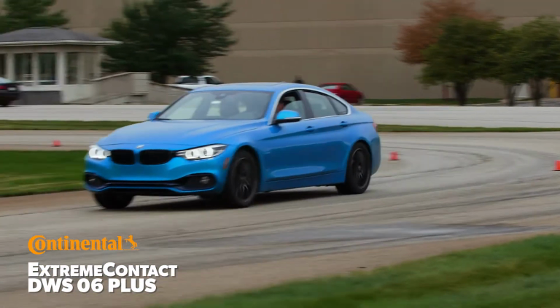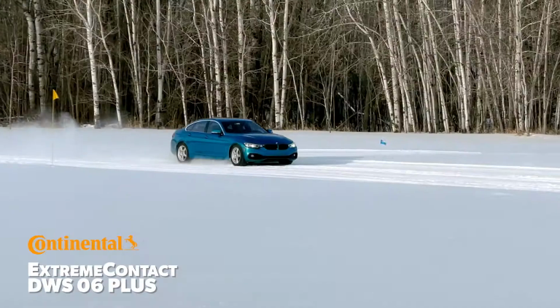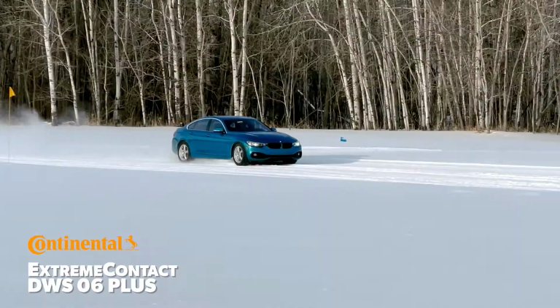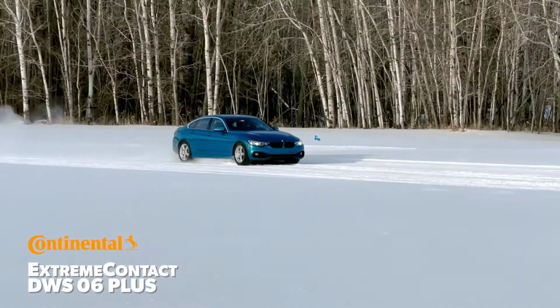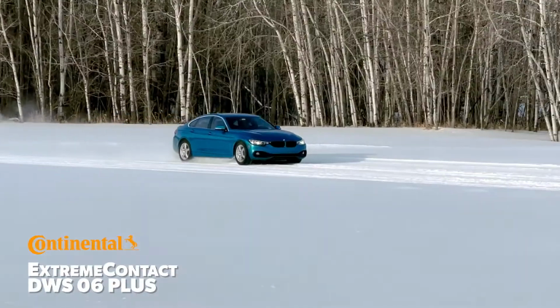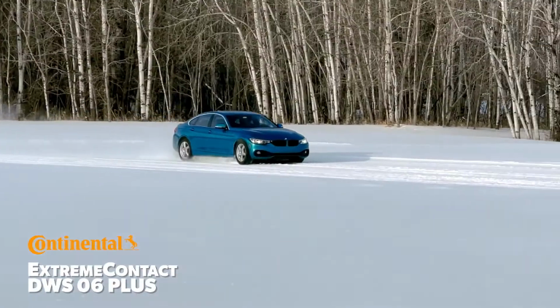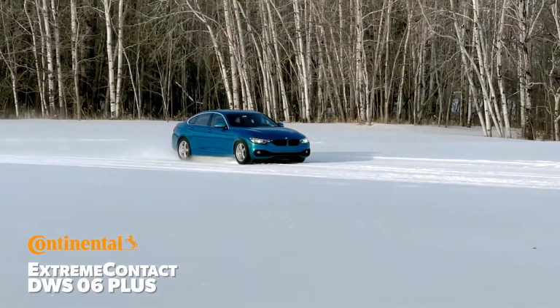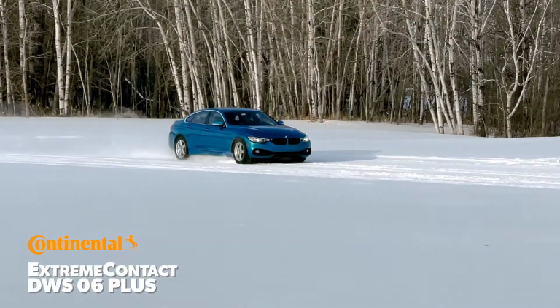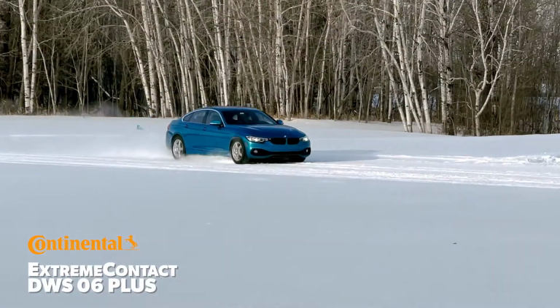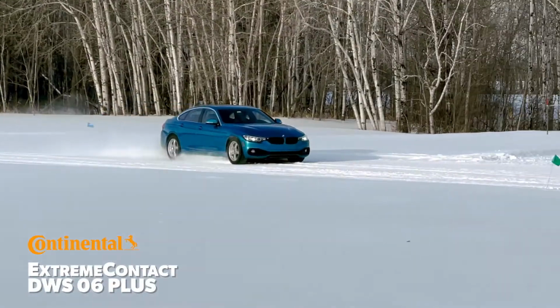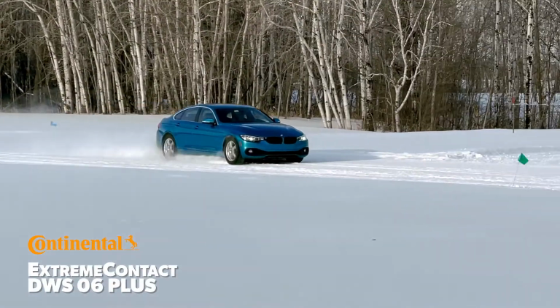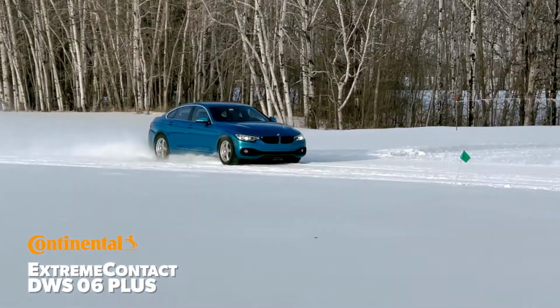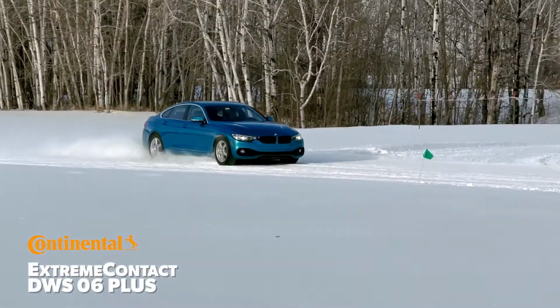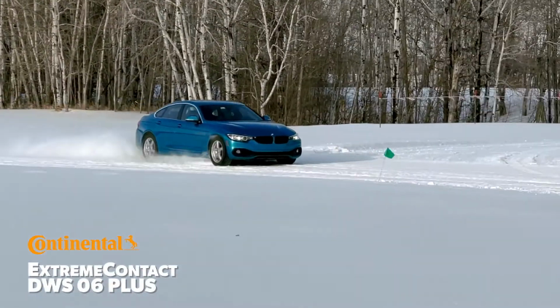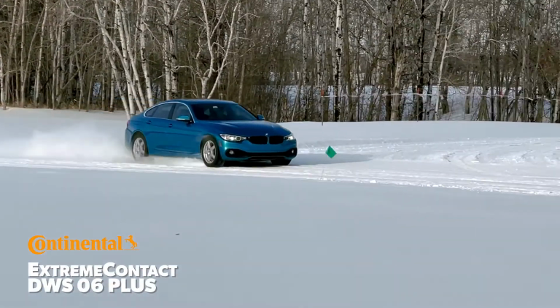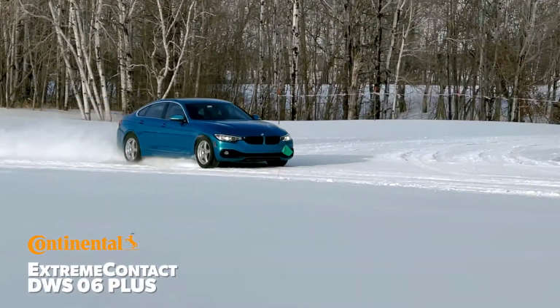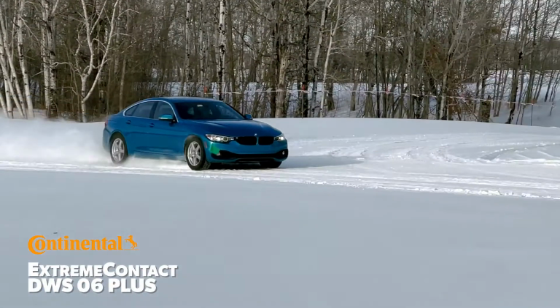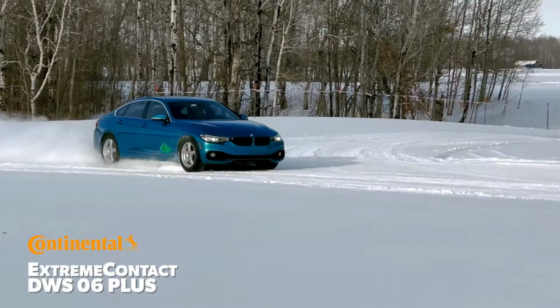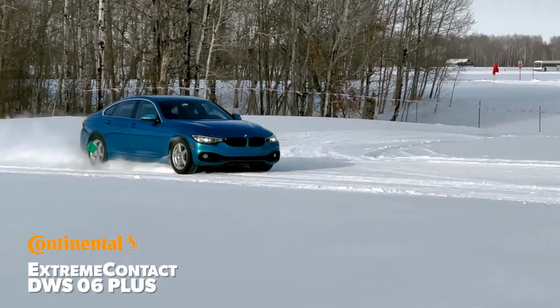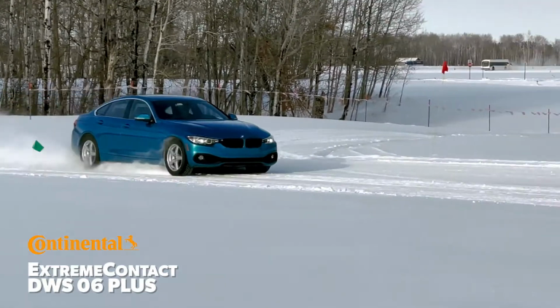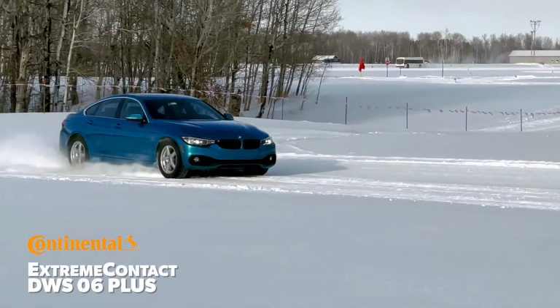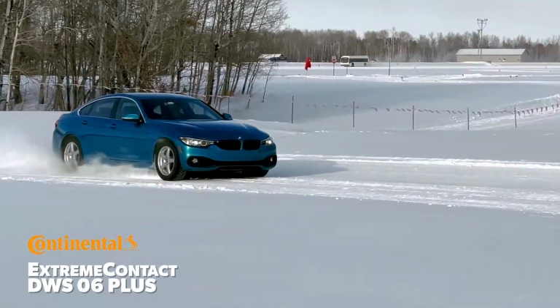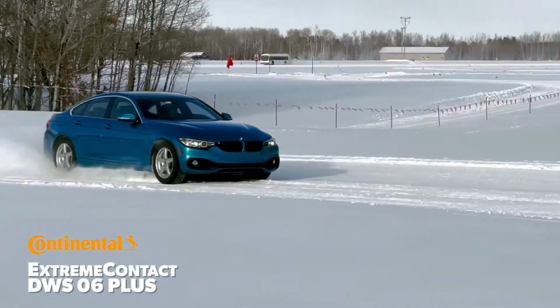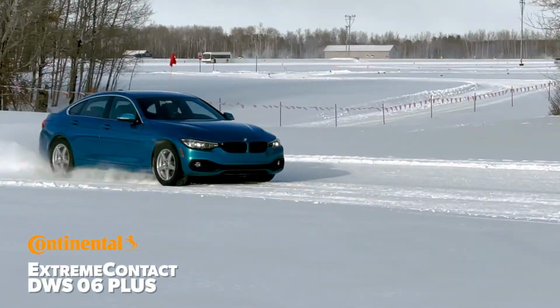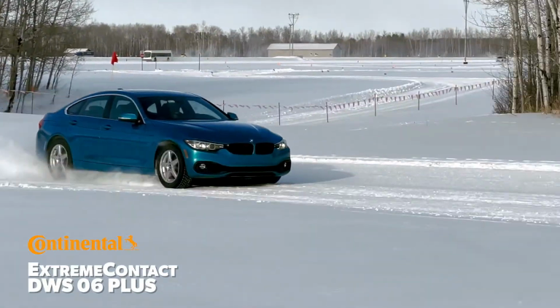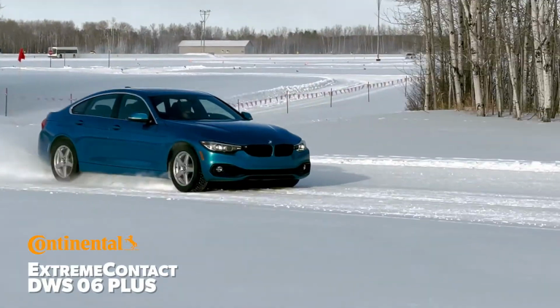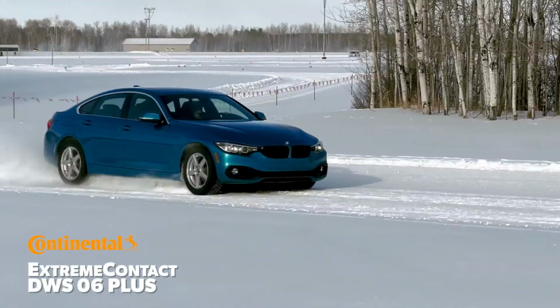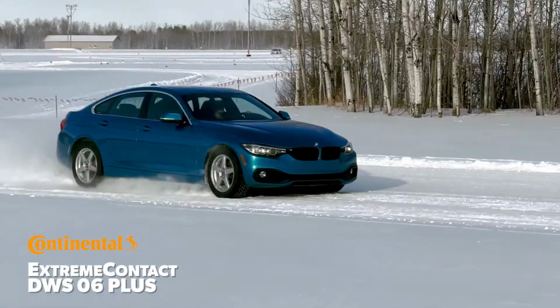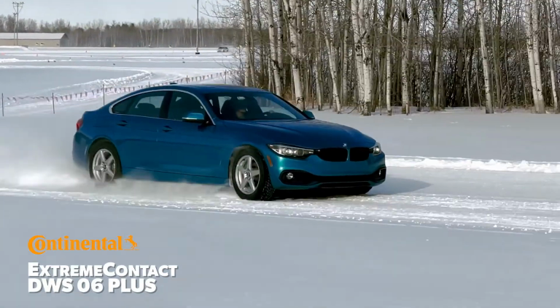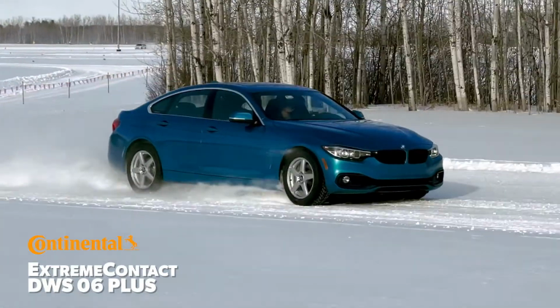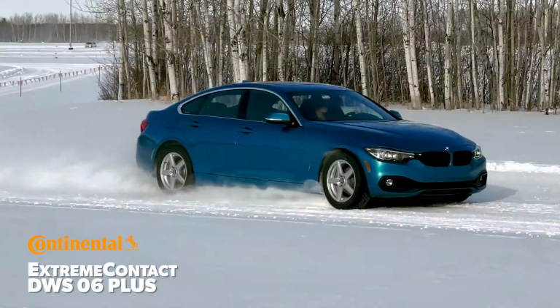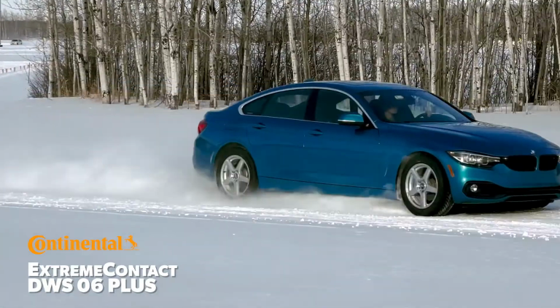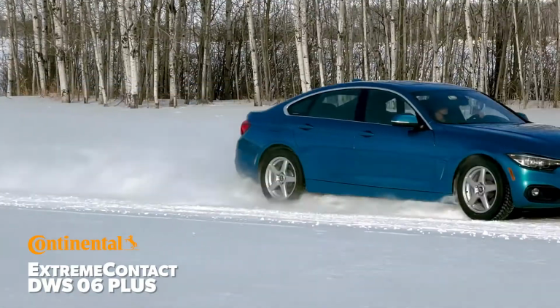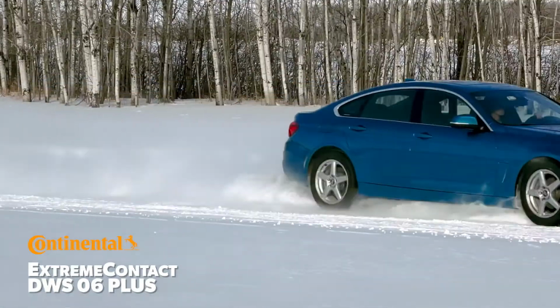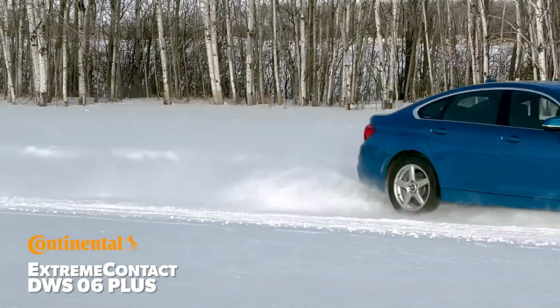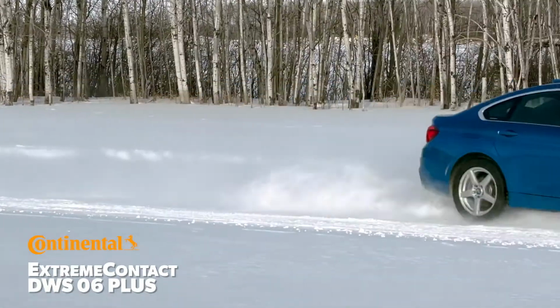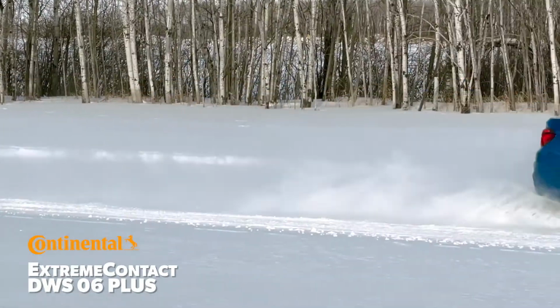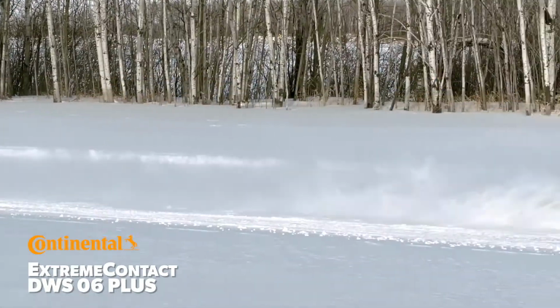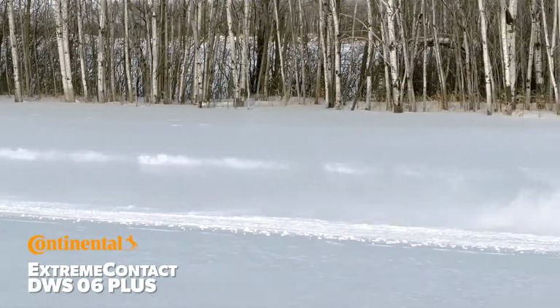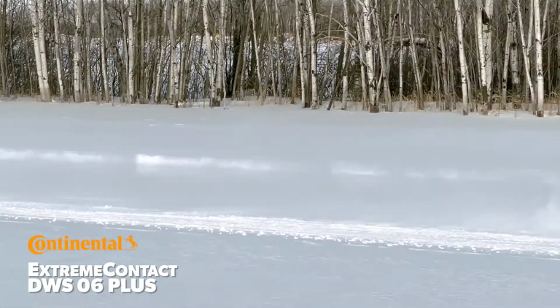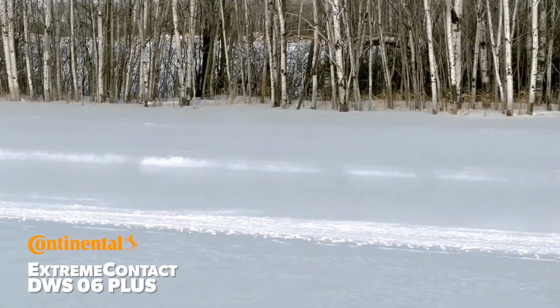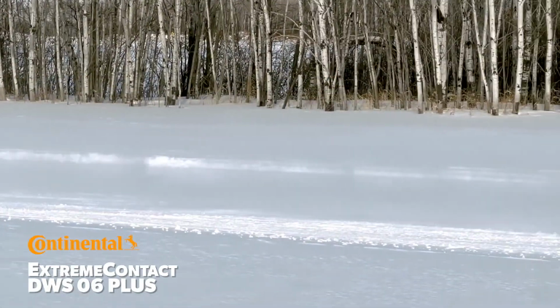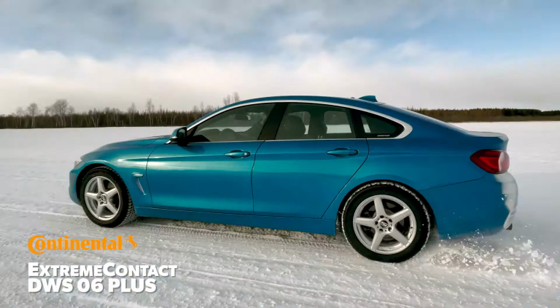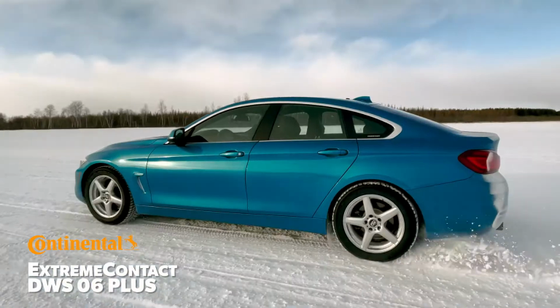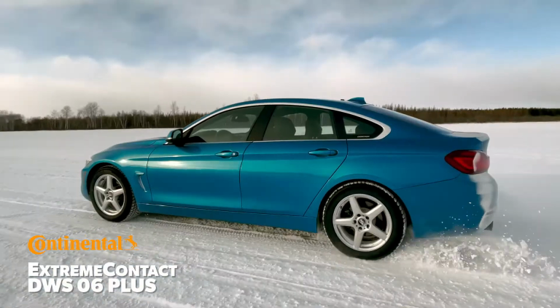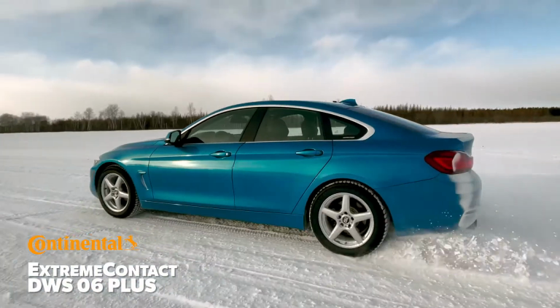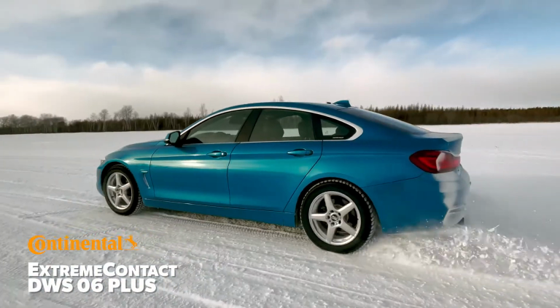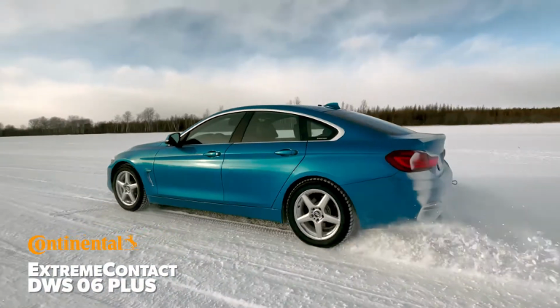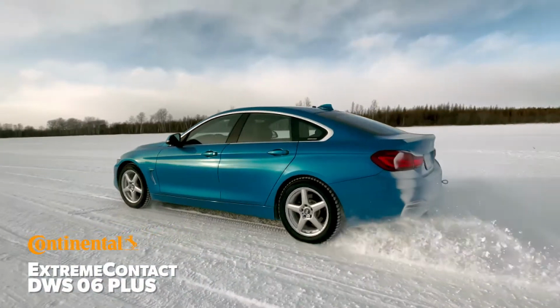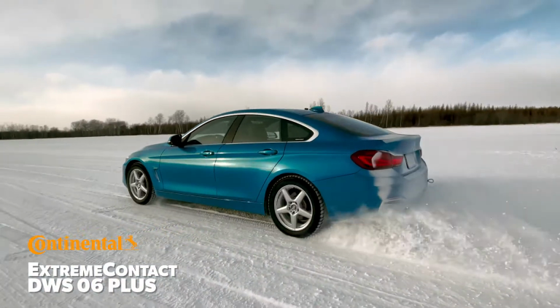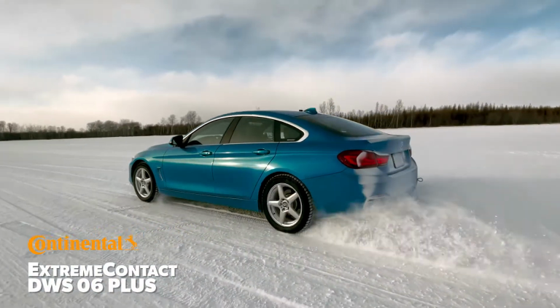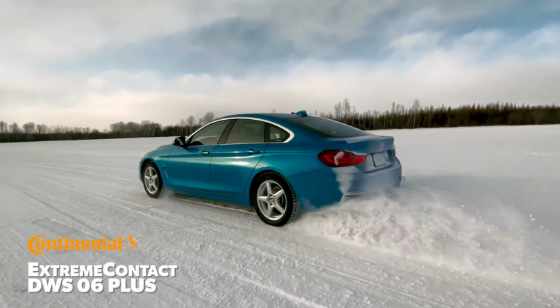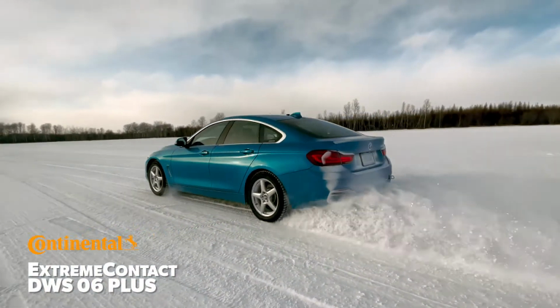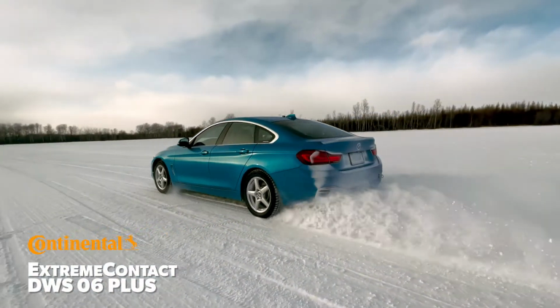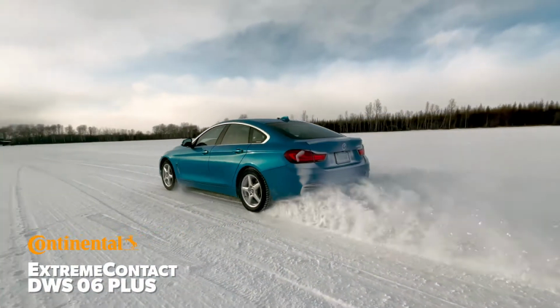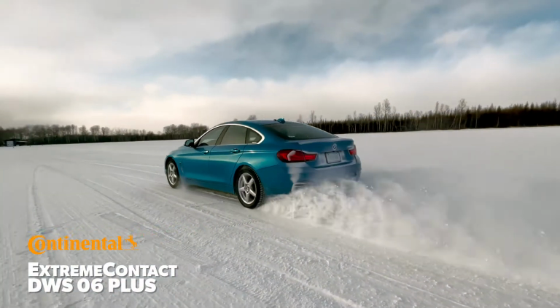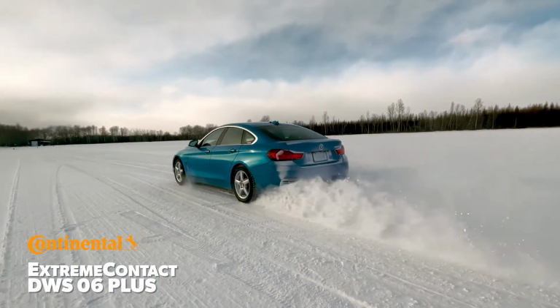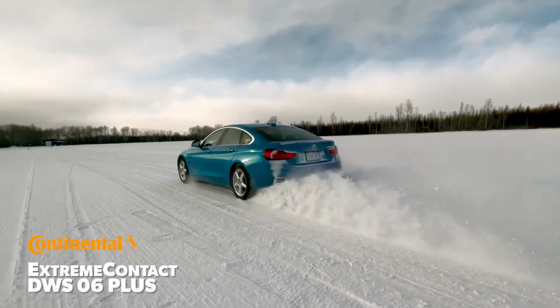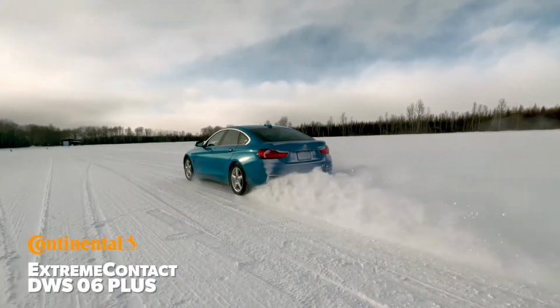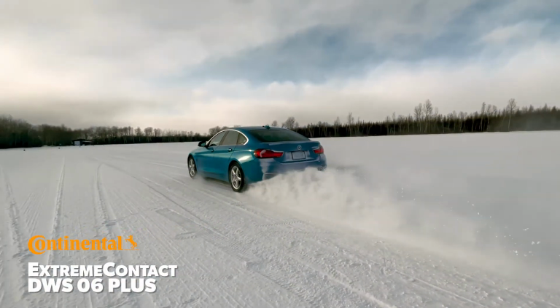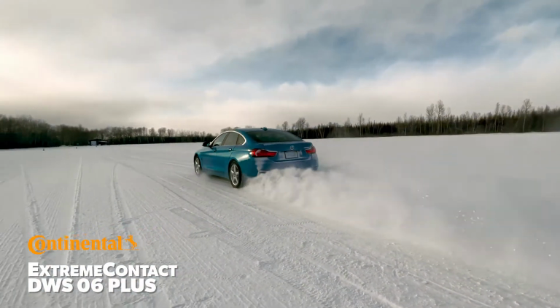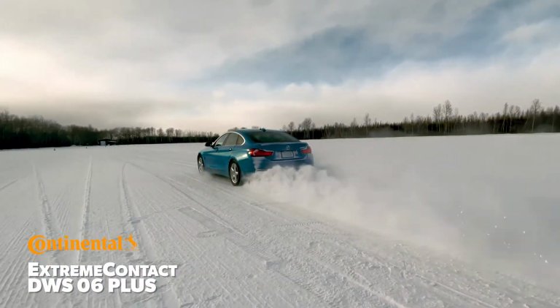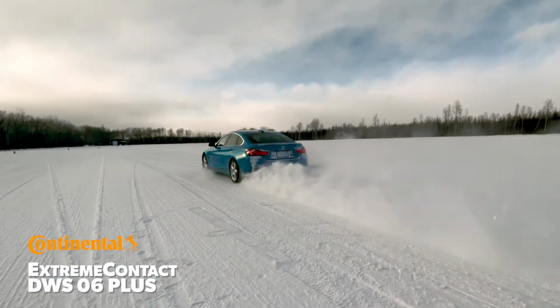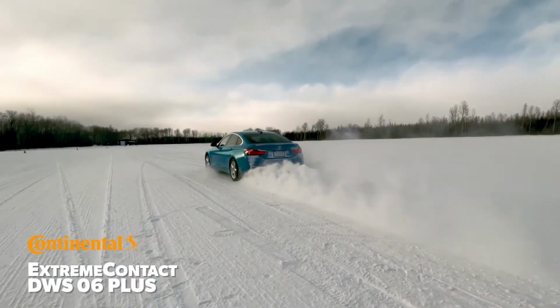Watch for our winter performance evaluation of the Extreme Contact DWS-06 Plus after our 2022 winter testing.